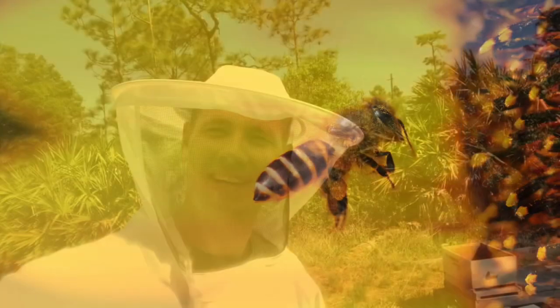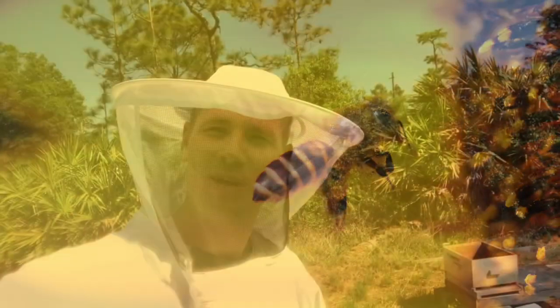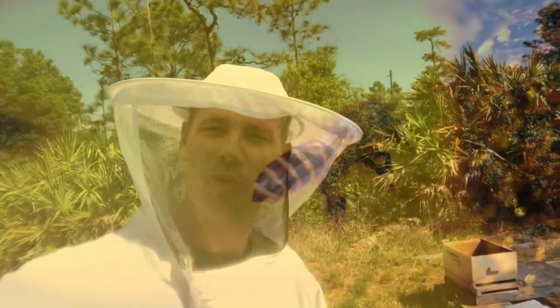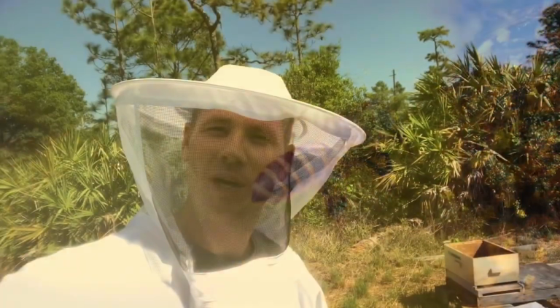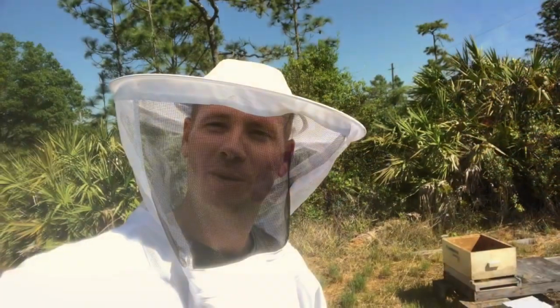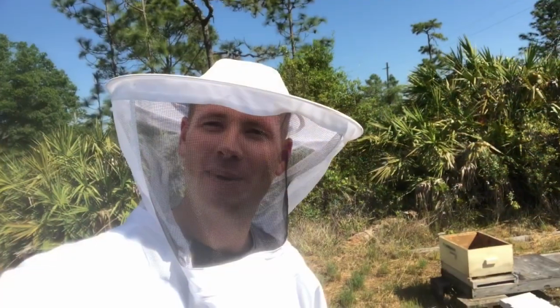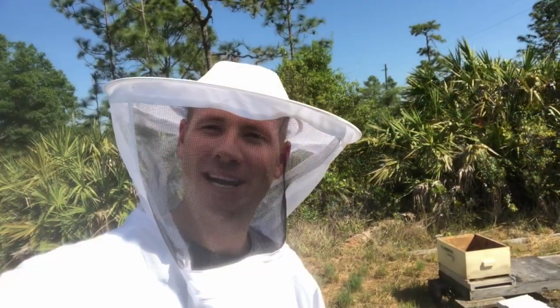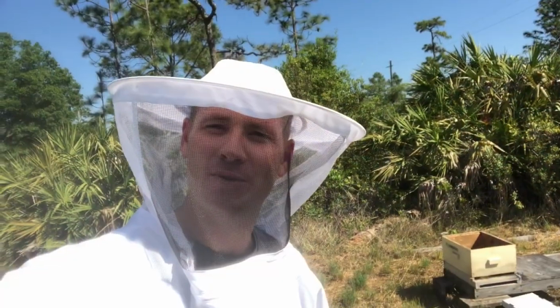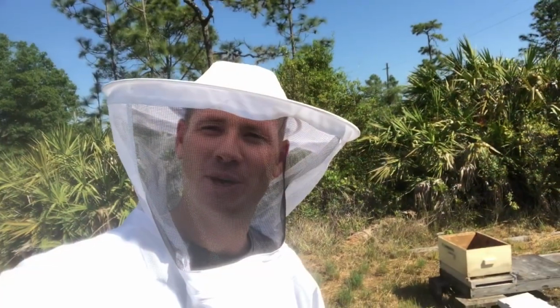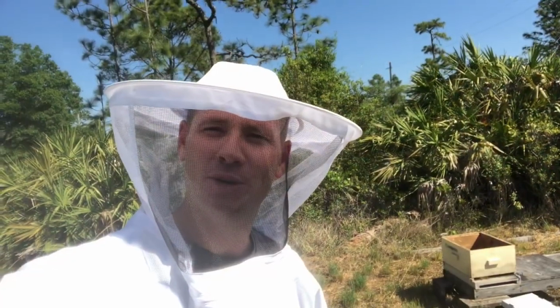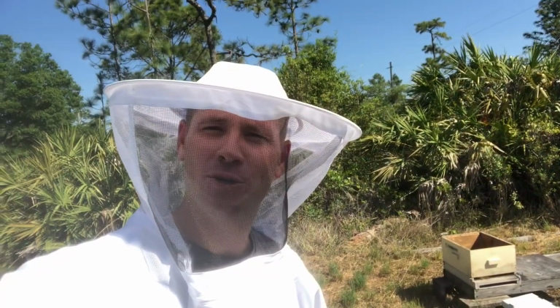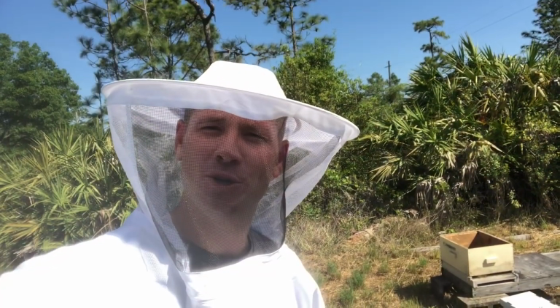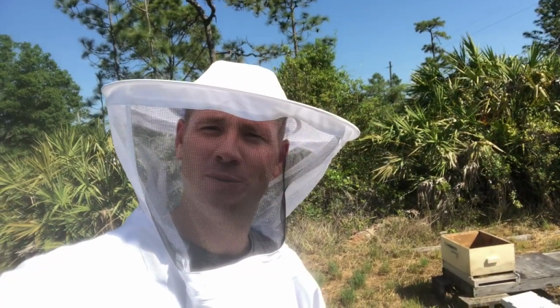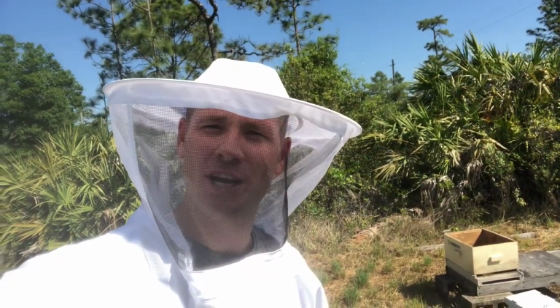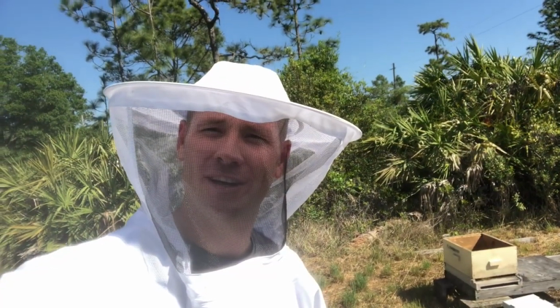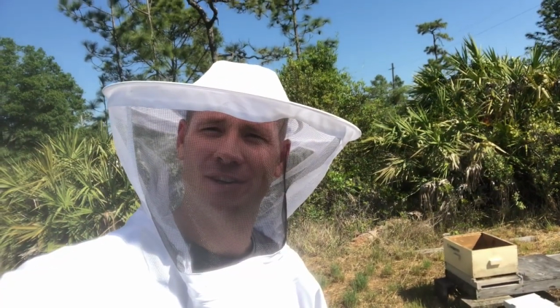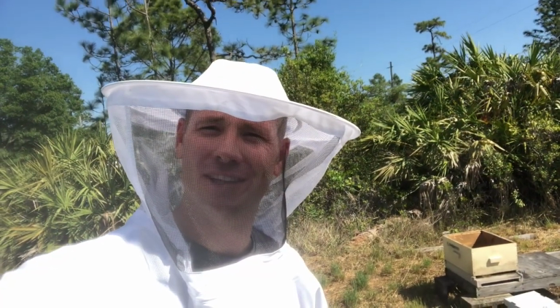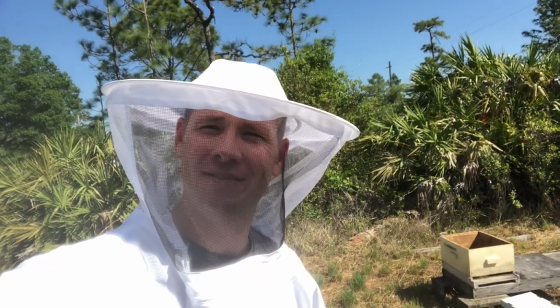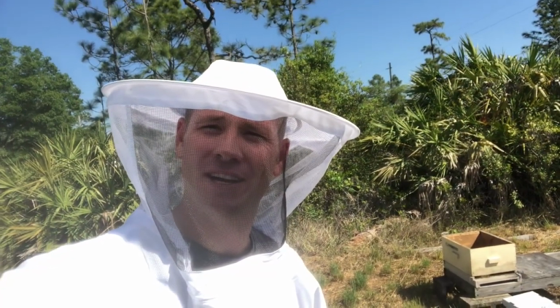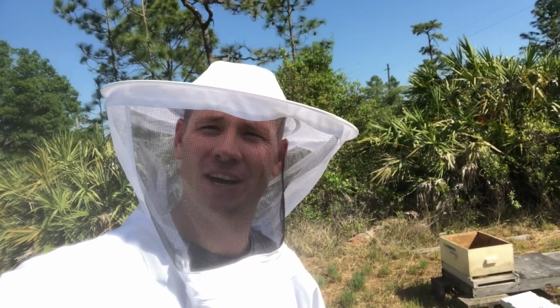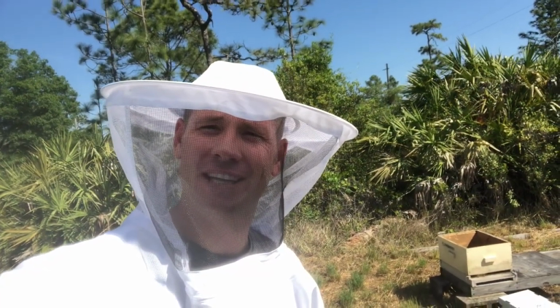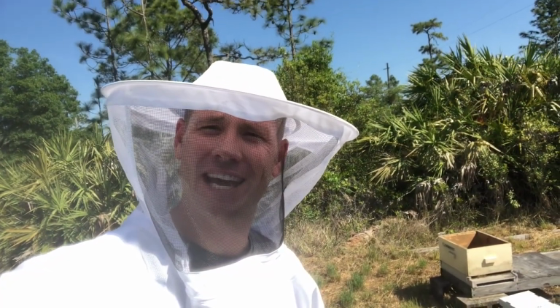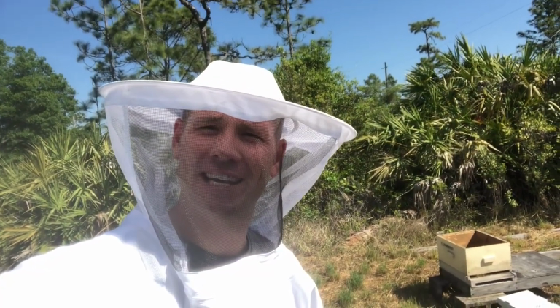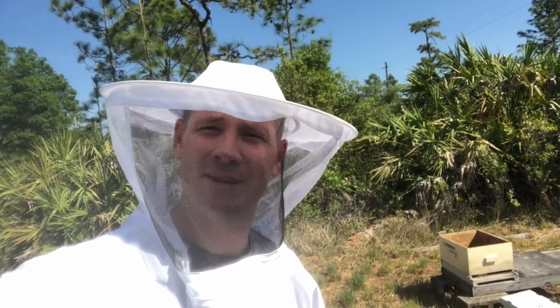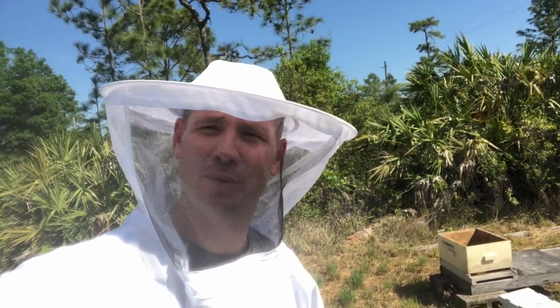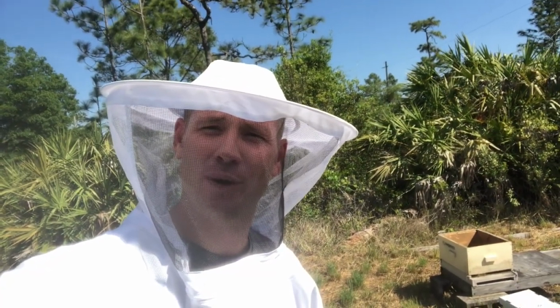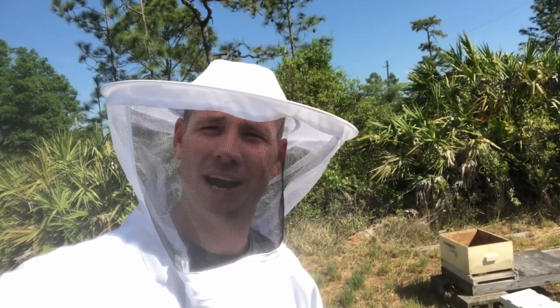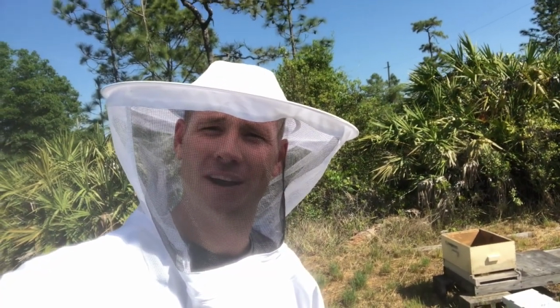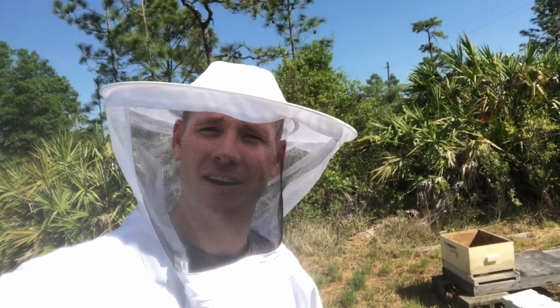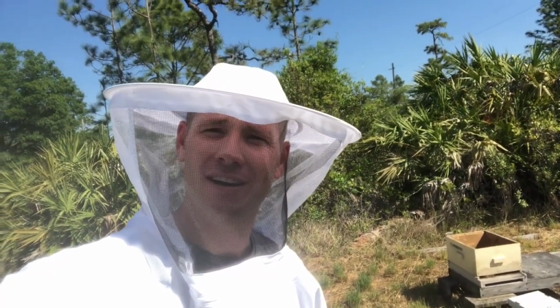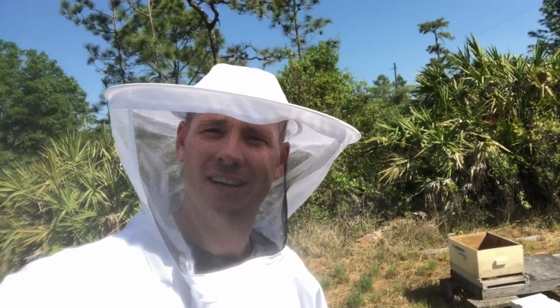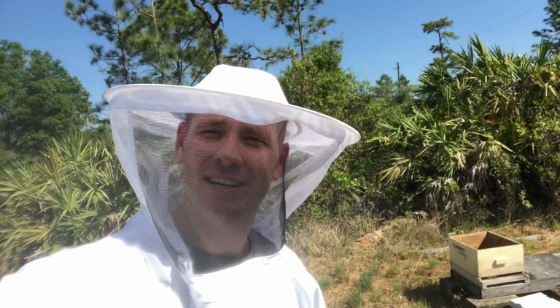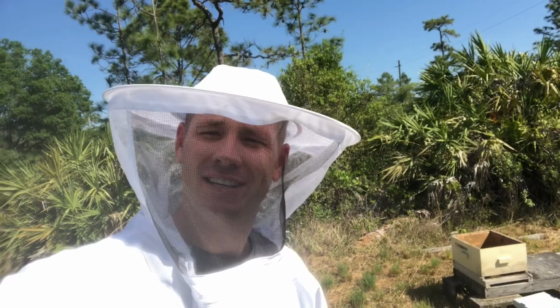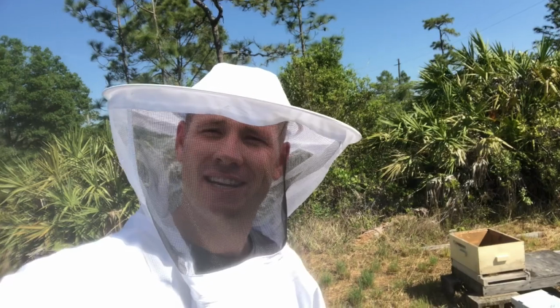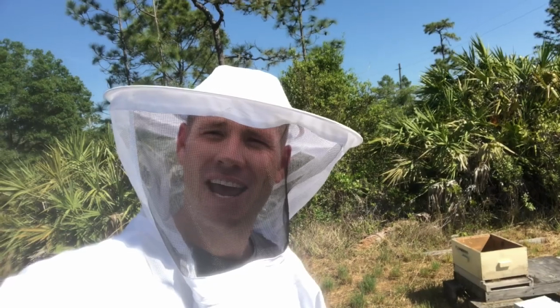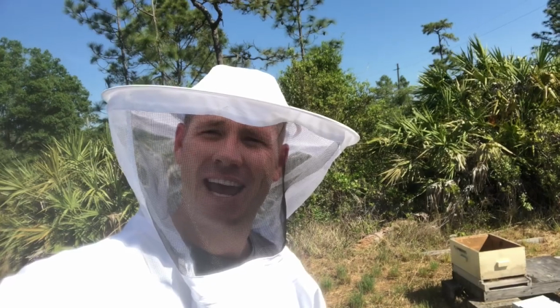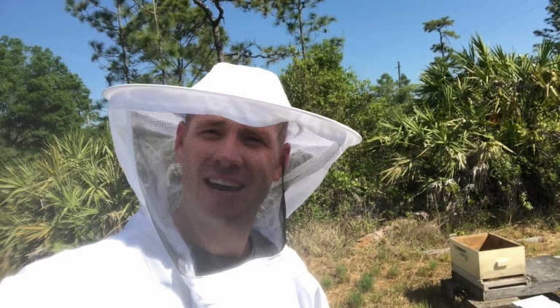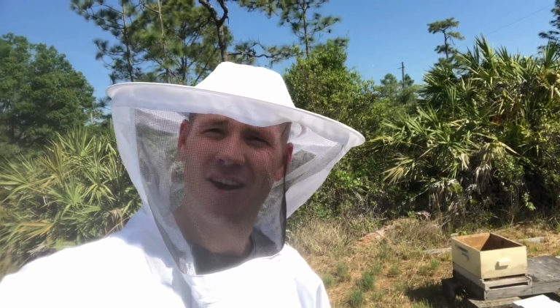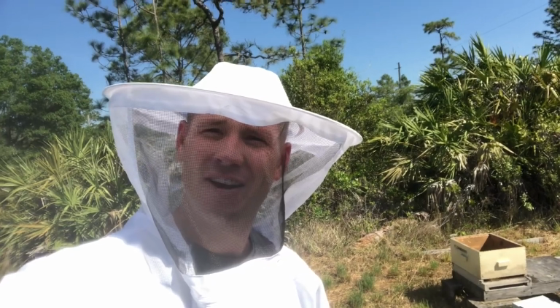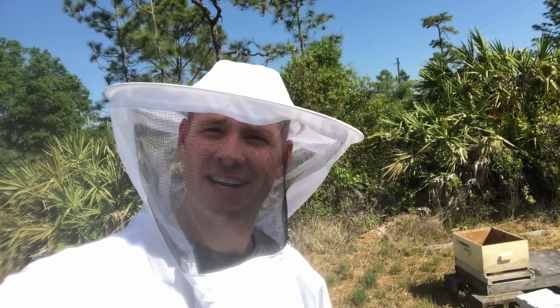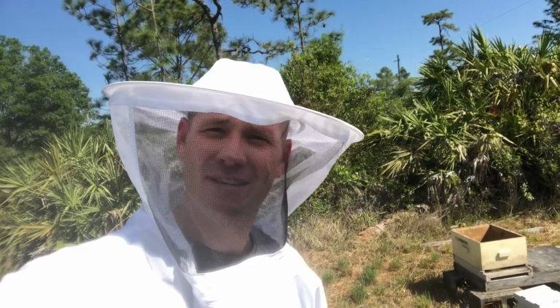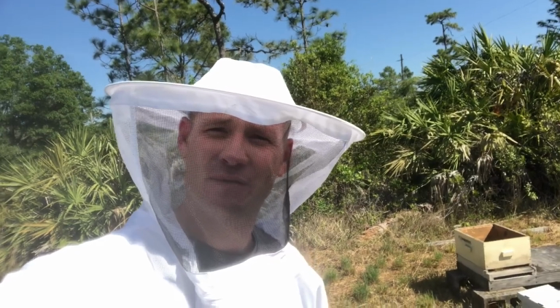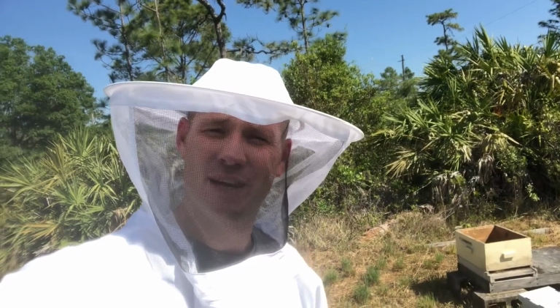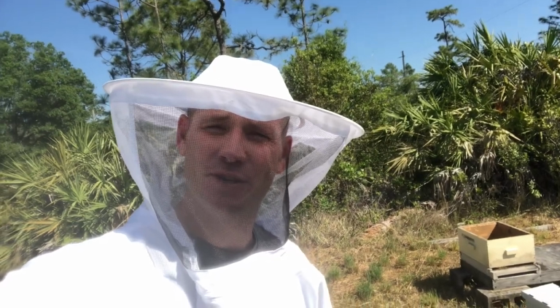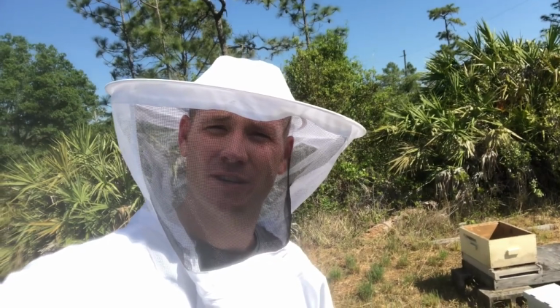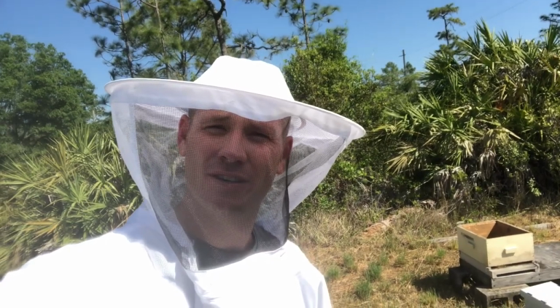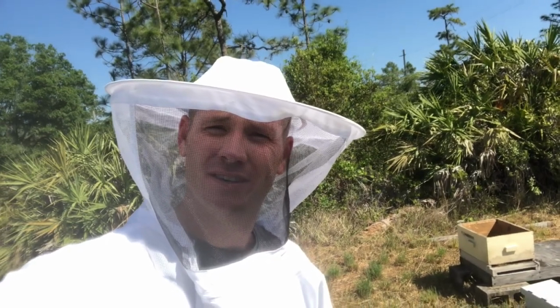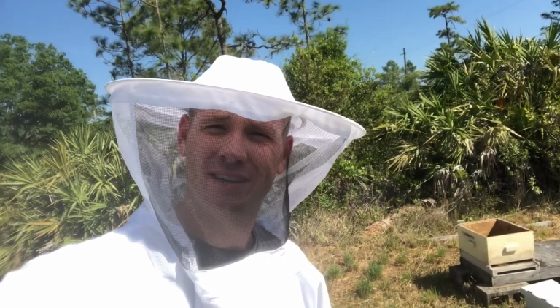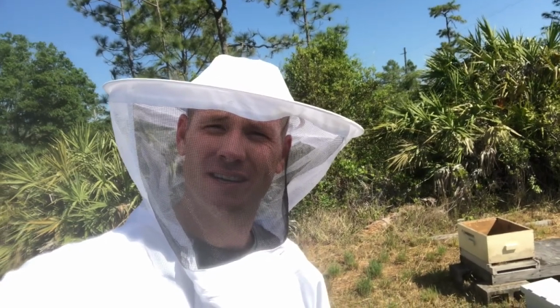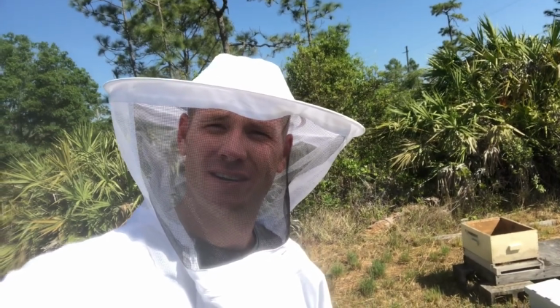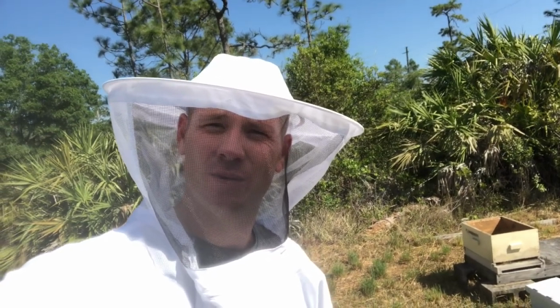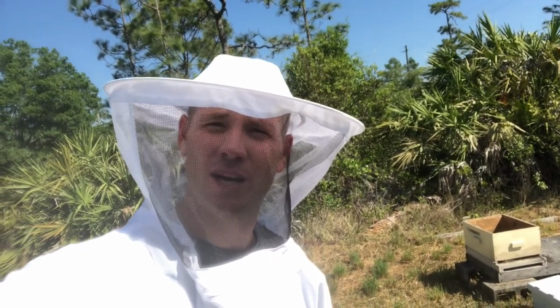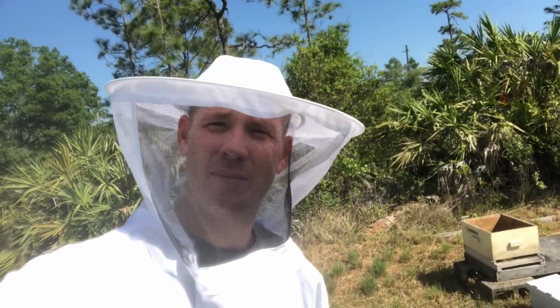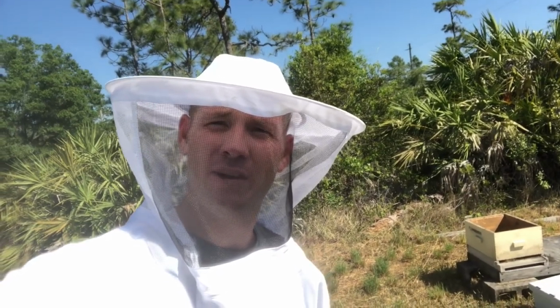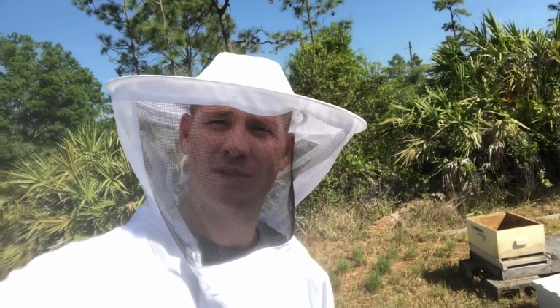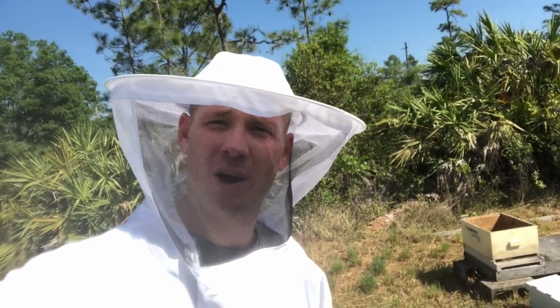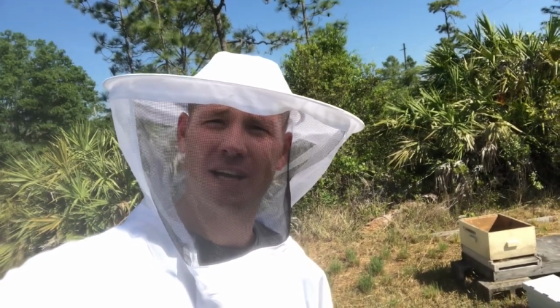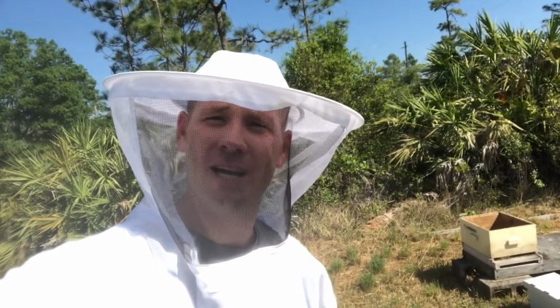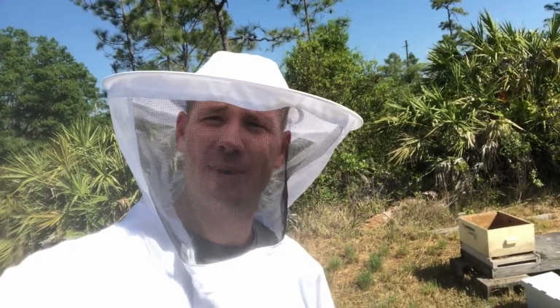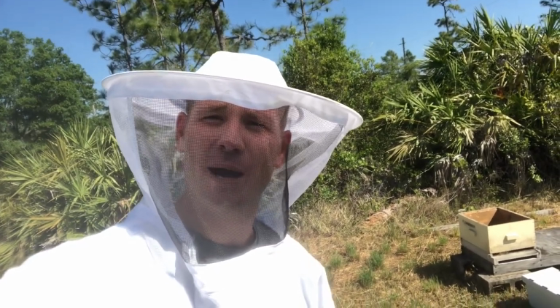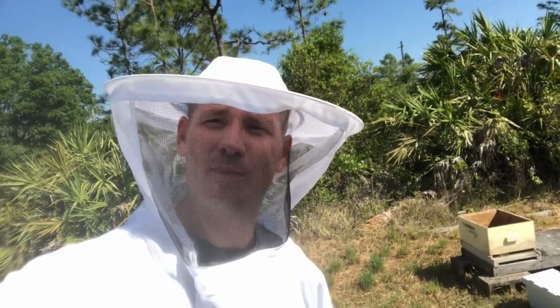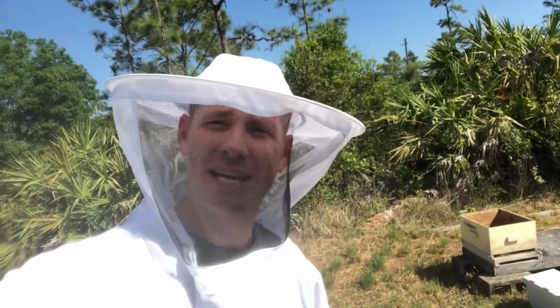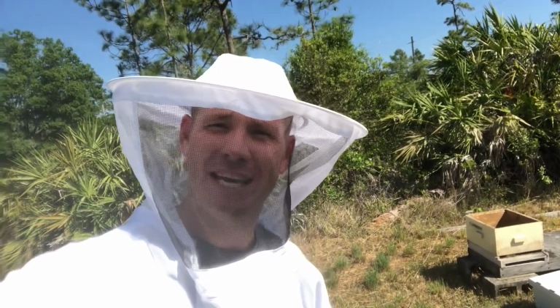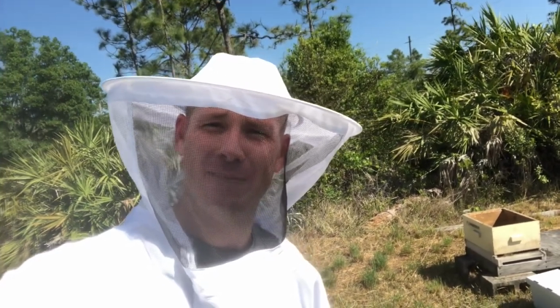Welcome back to our YouTube channel, Living on Land and Prayer. Today, our next adventure, we're going to be talking about beekeeping.